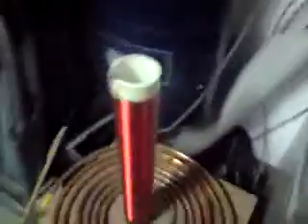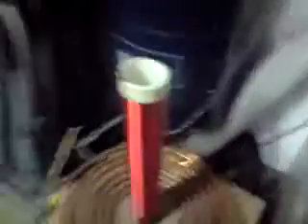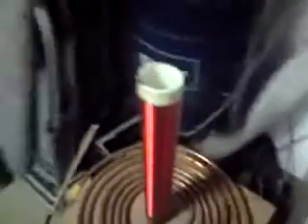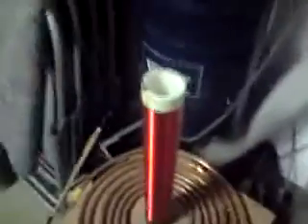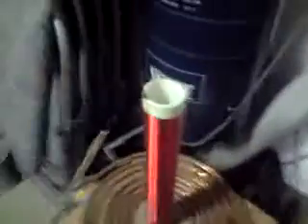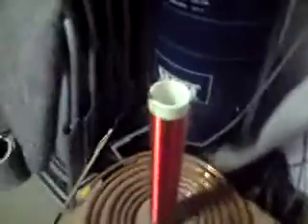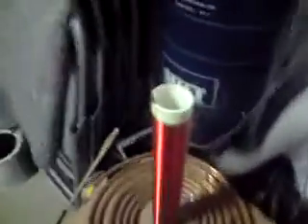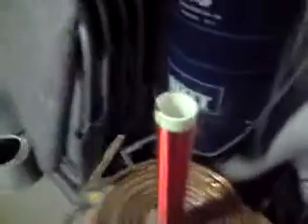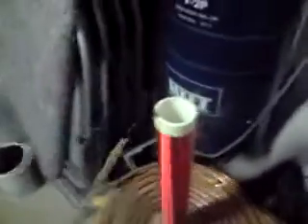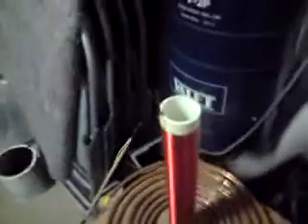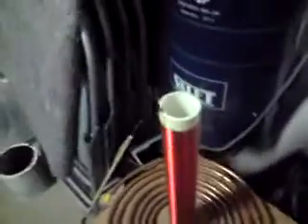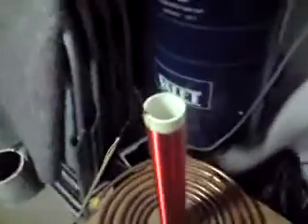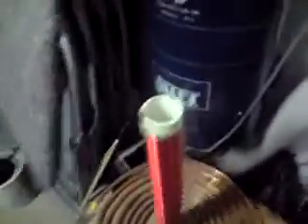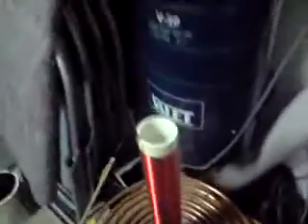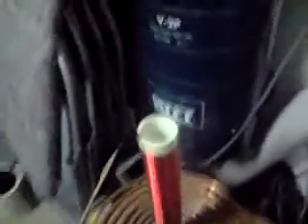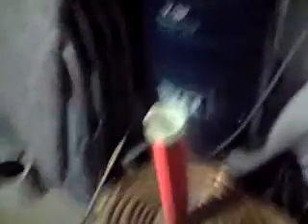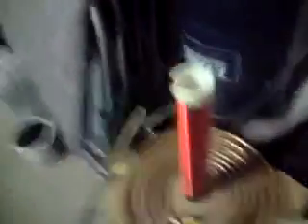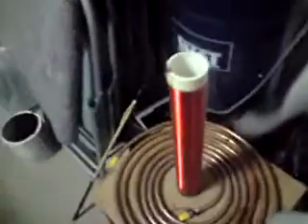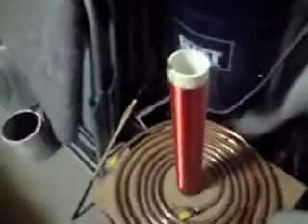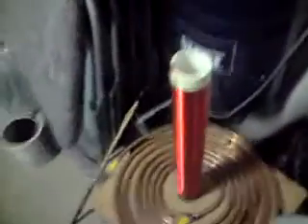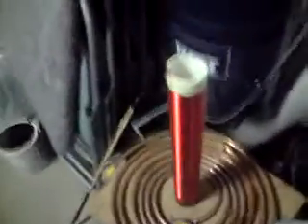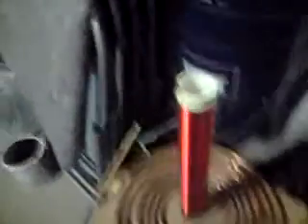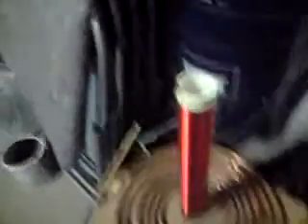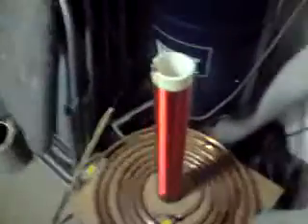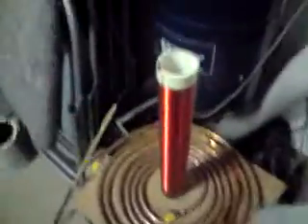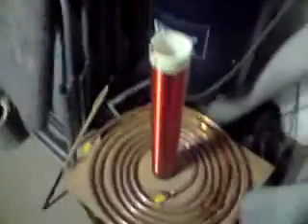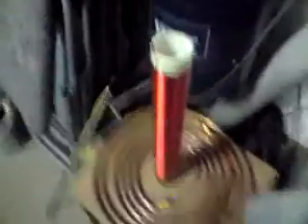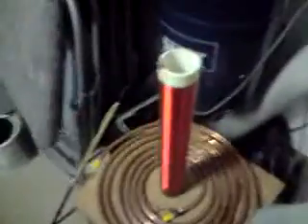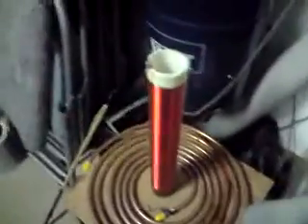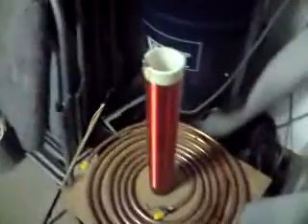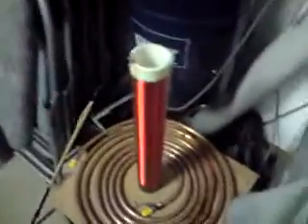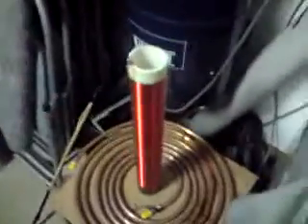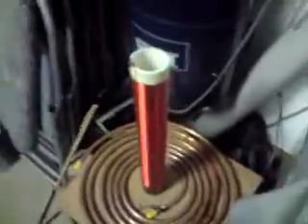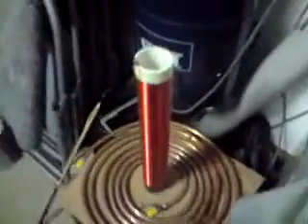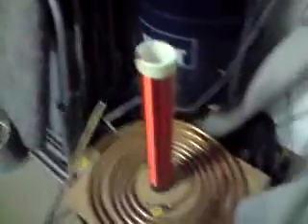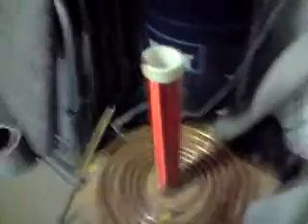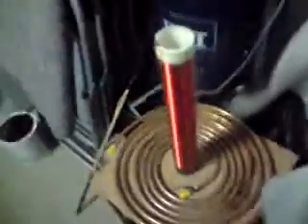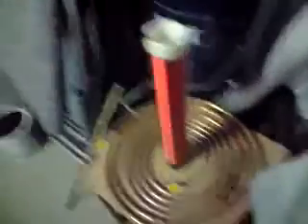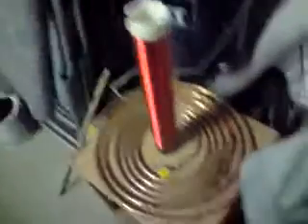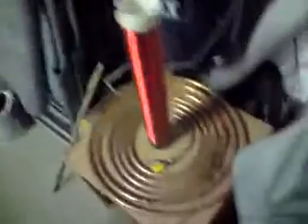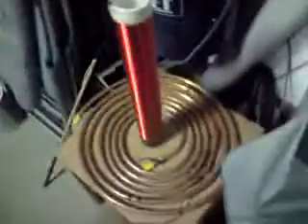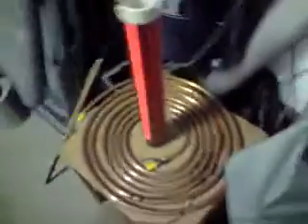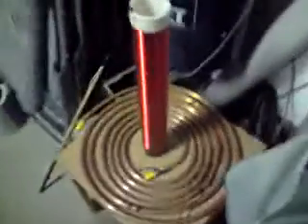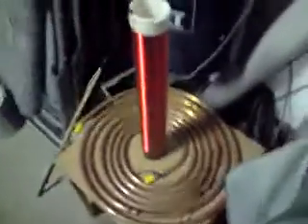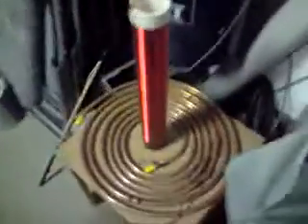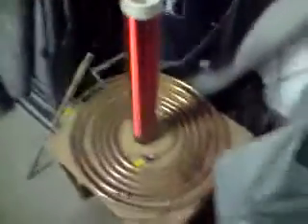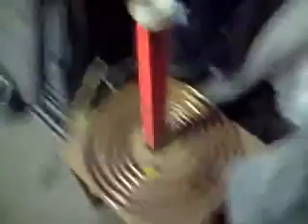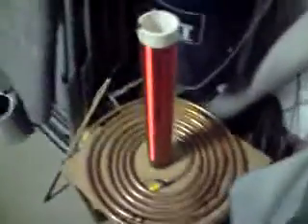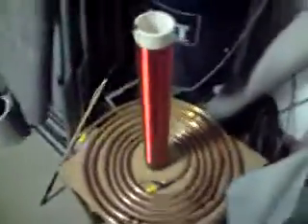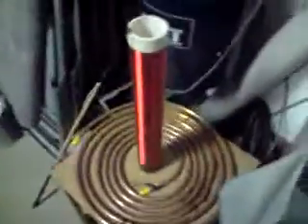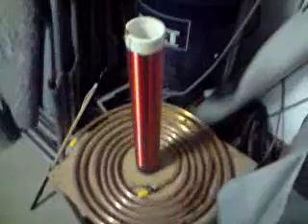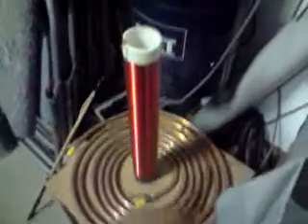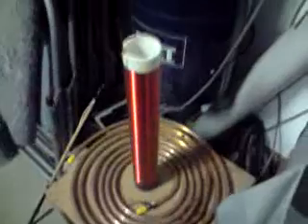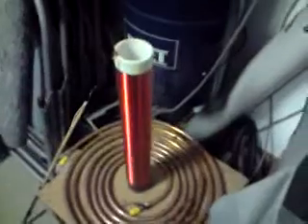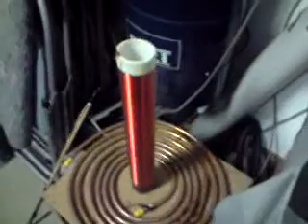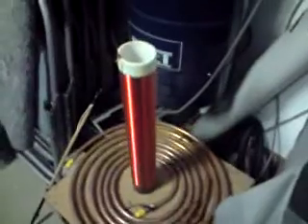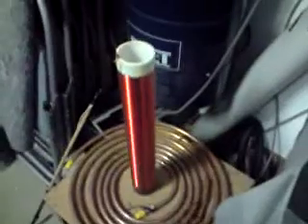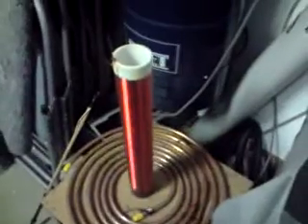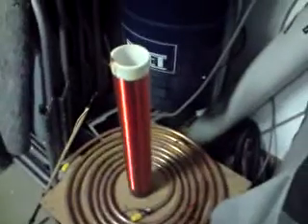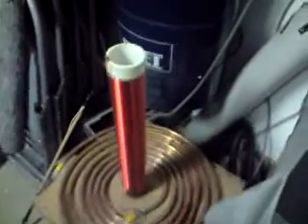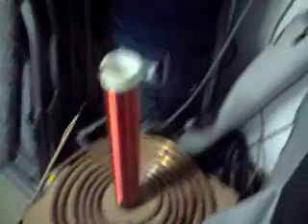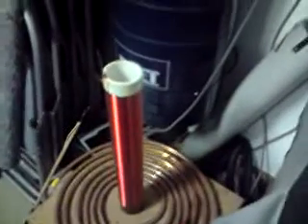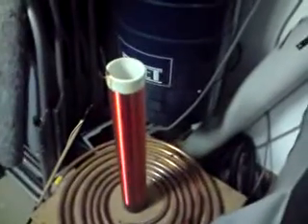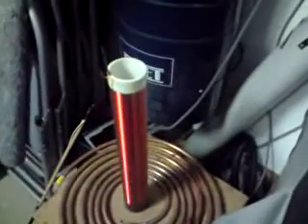Alright, thanks for watching. Just thought I'd update you on my coil. And yeah.